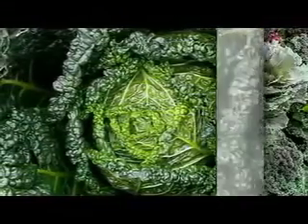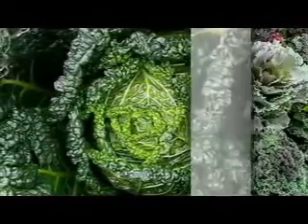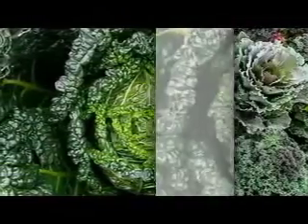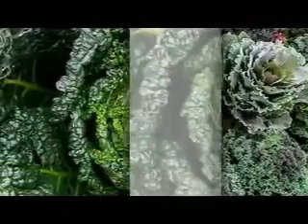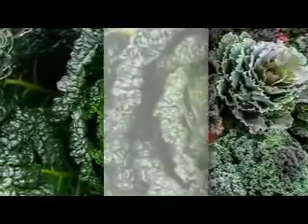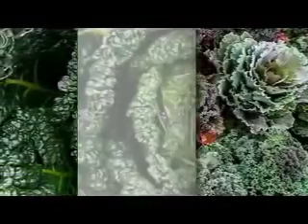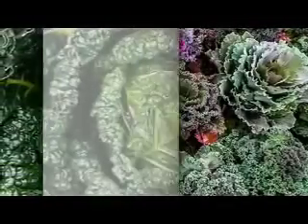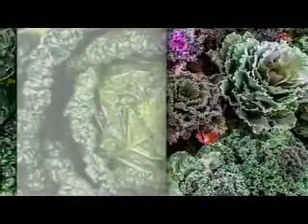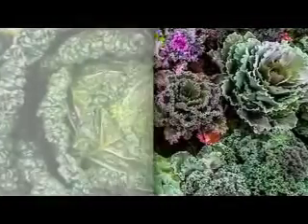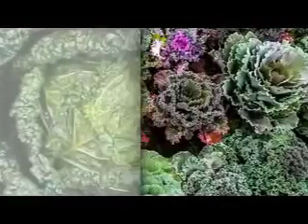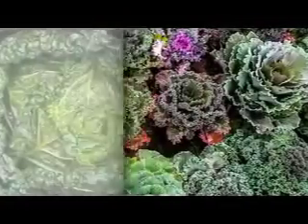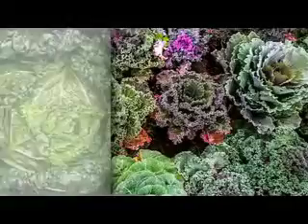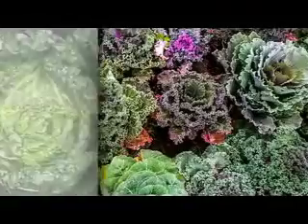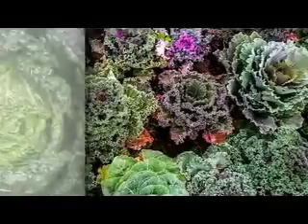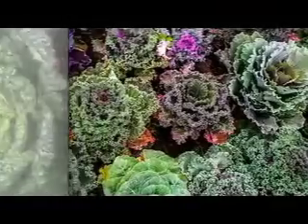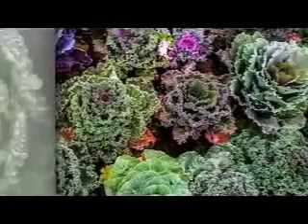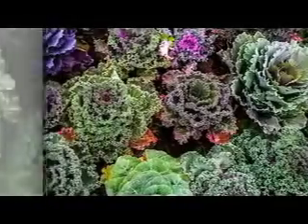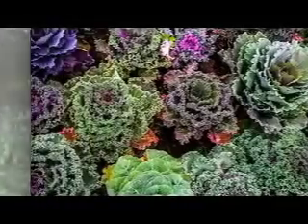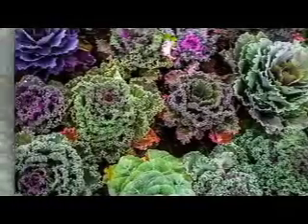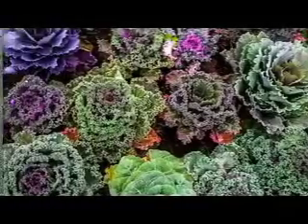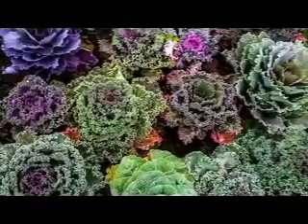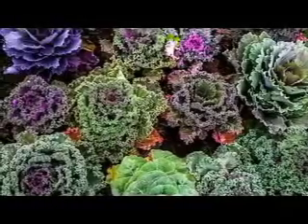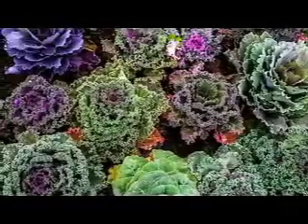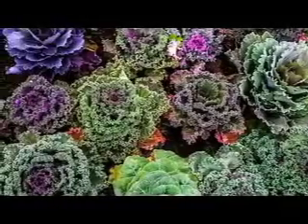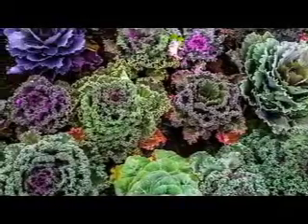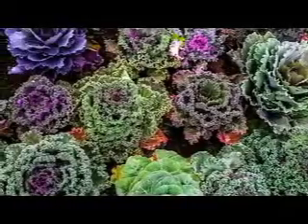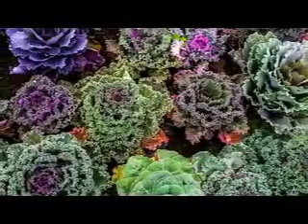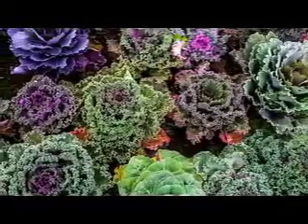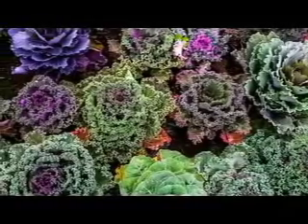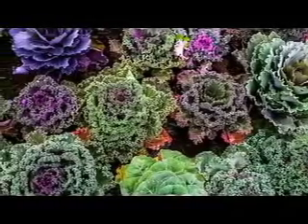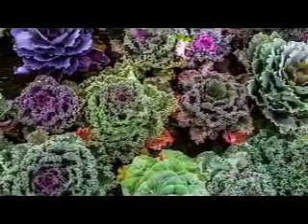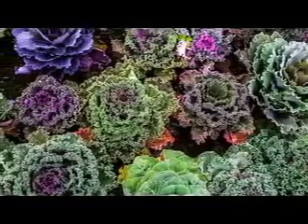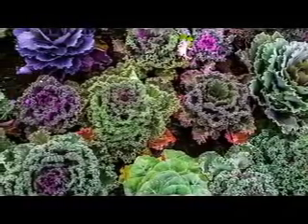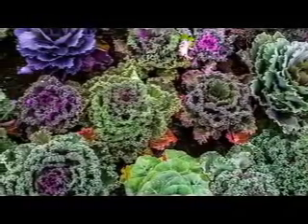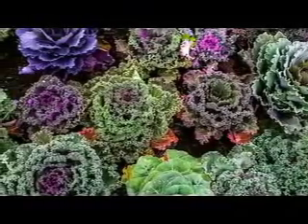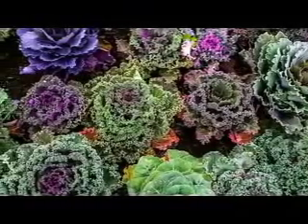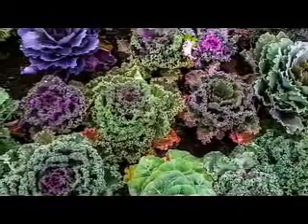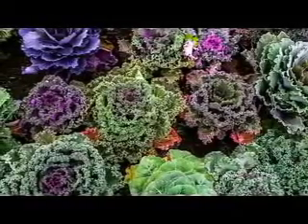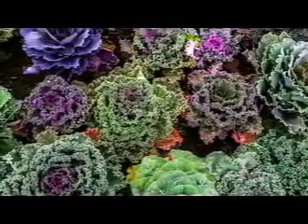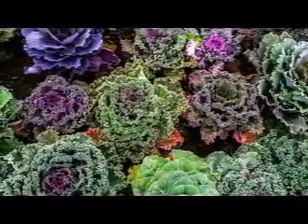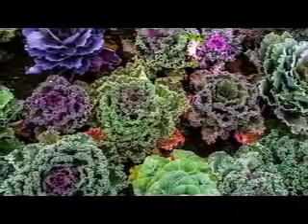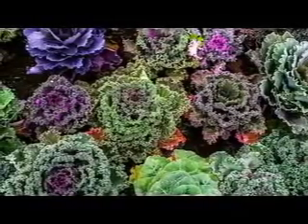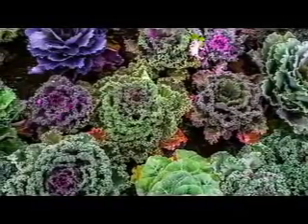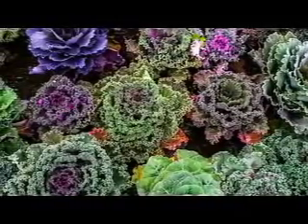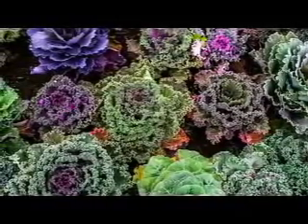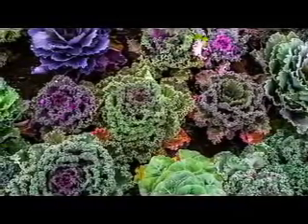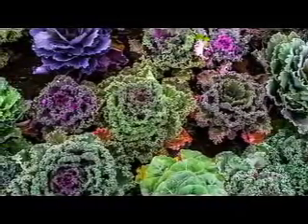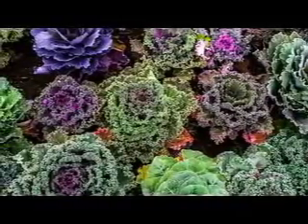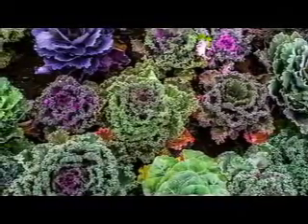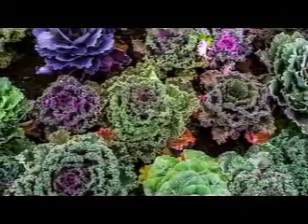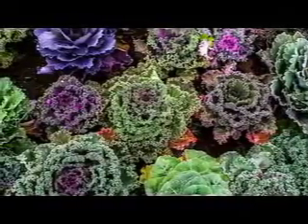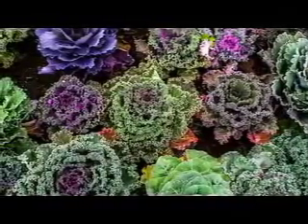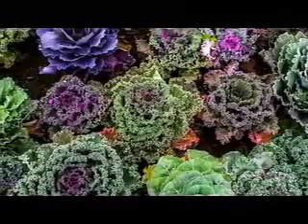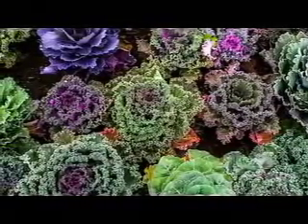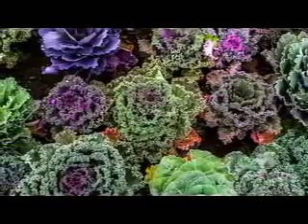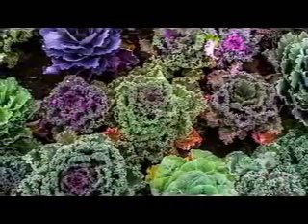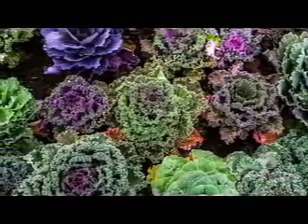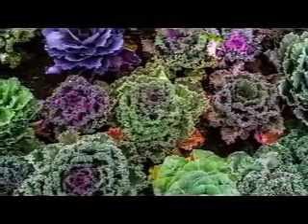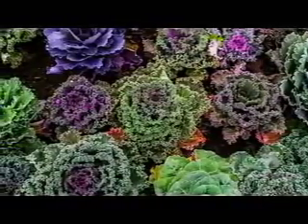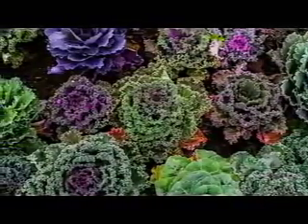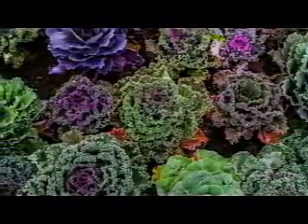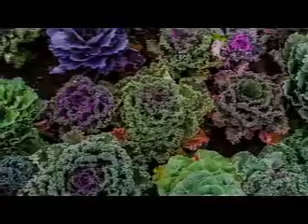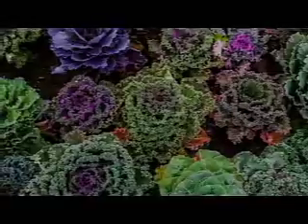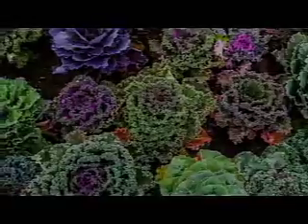Drink up a kale smoothie, or add it to salads or pasta, or enjoy it as an air-cooked healthy snack in place of potato chips.